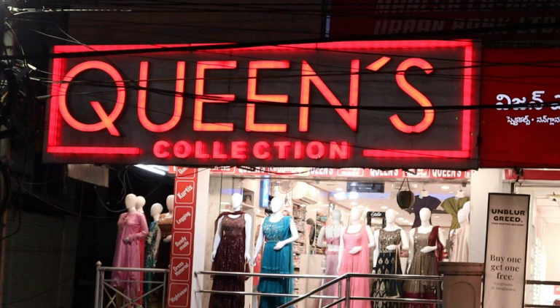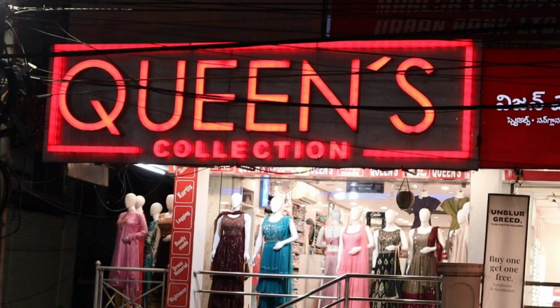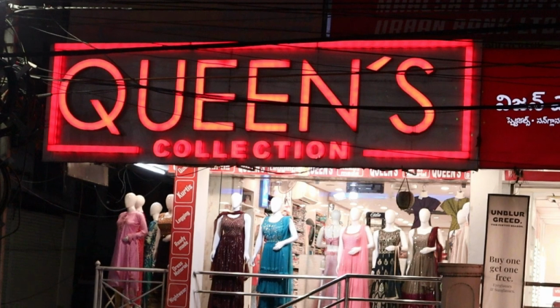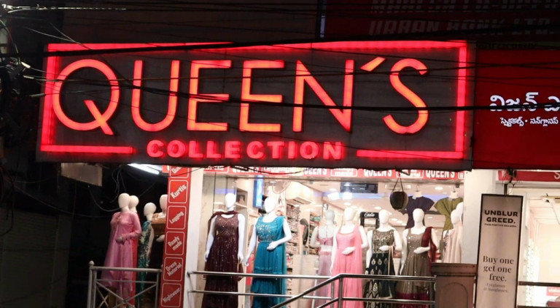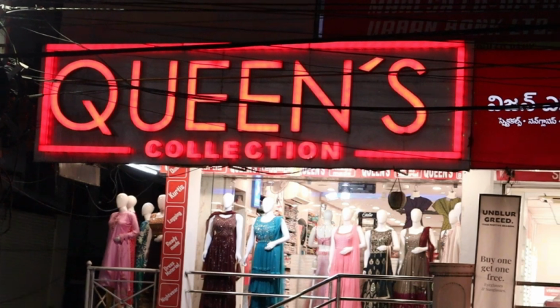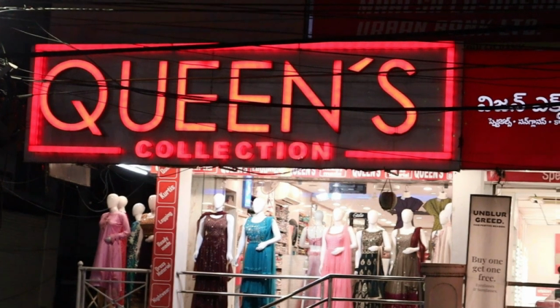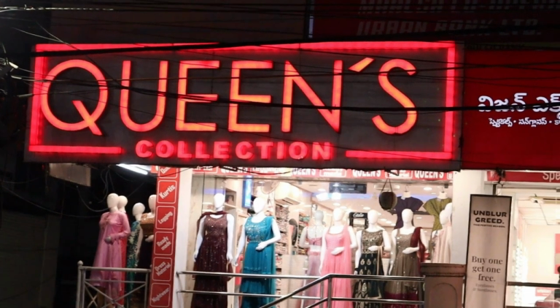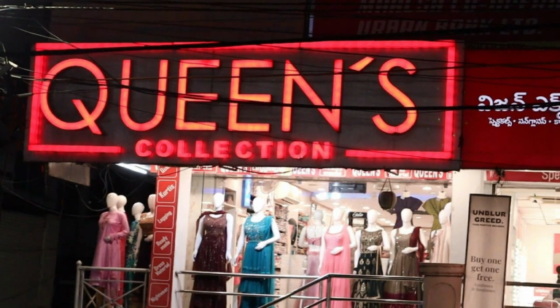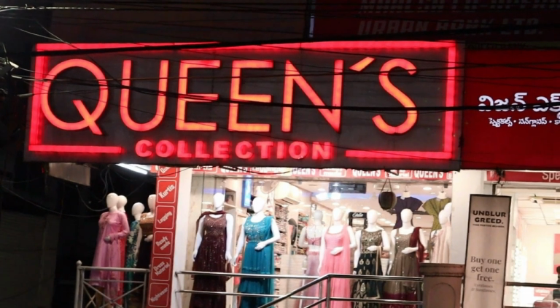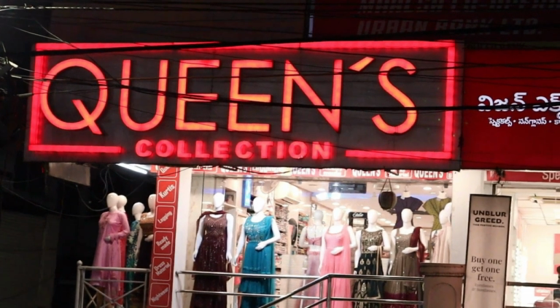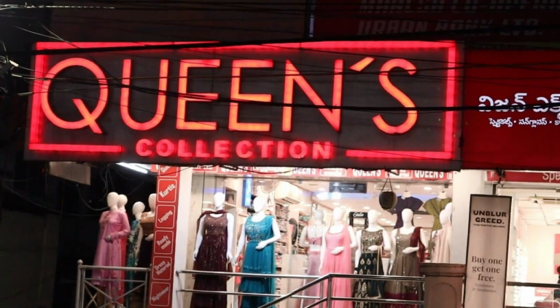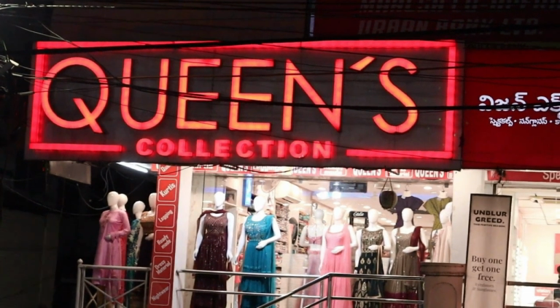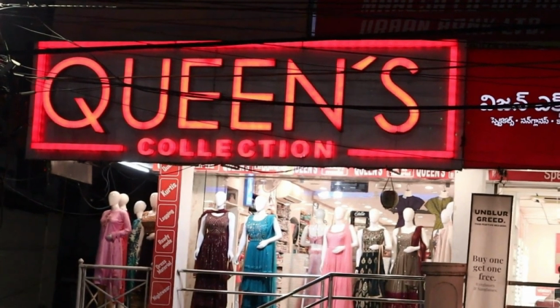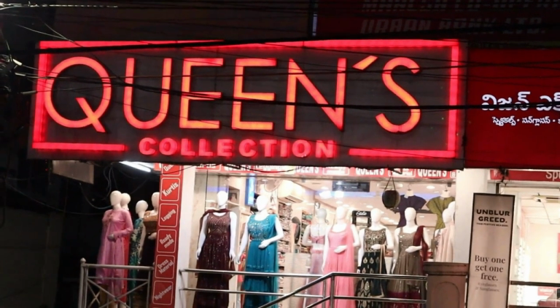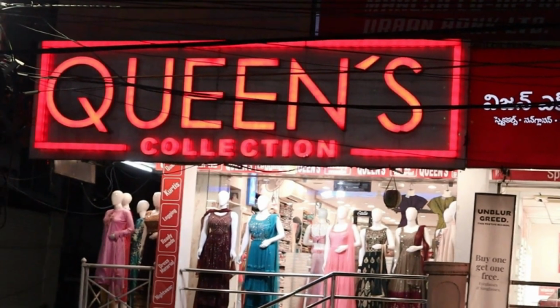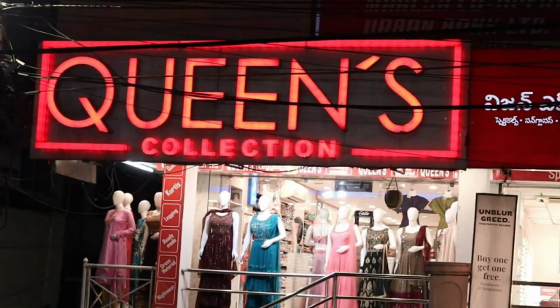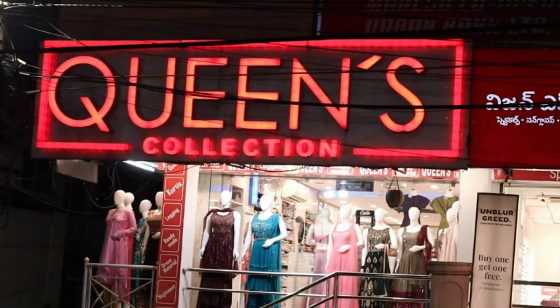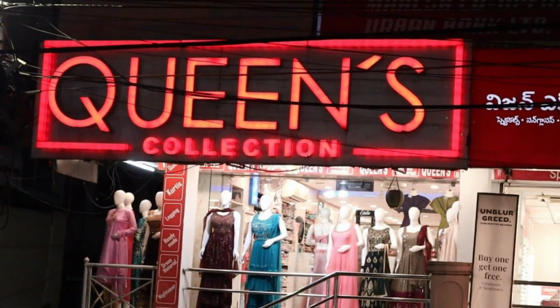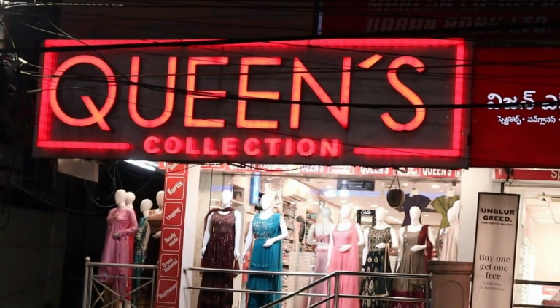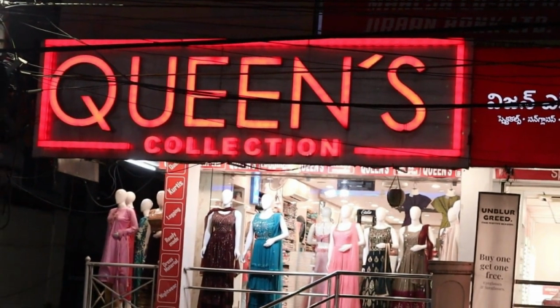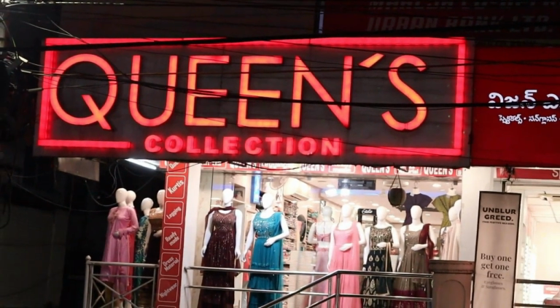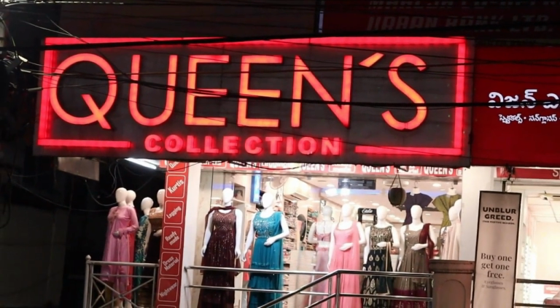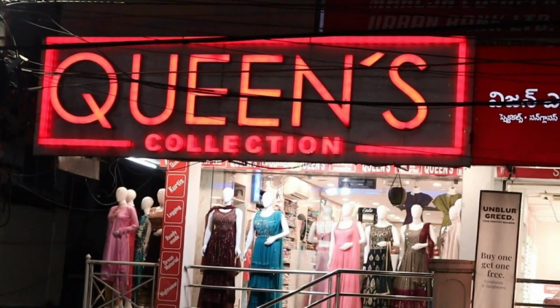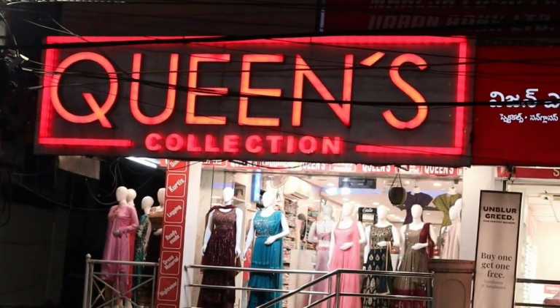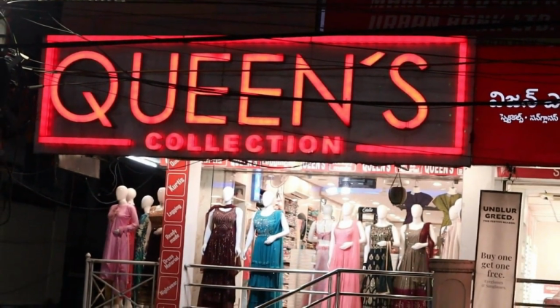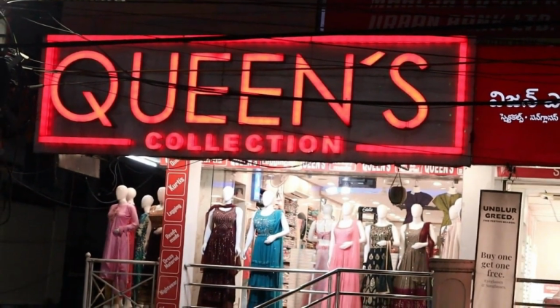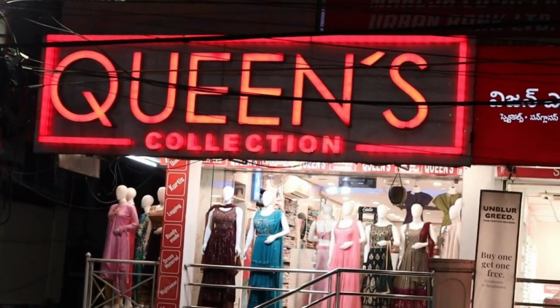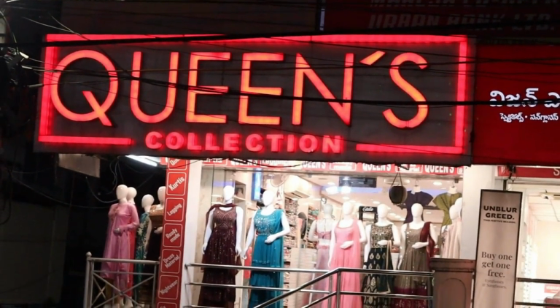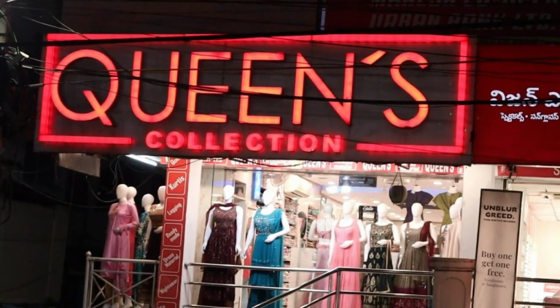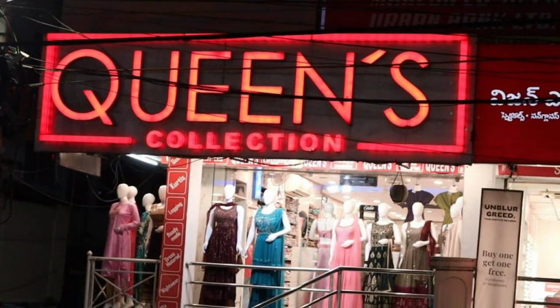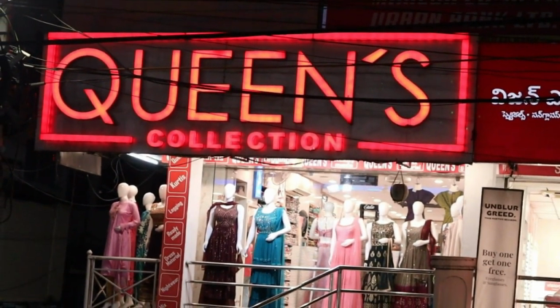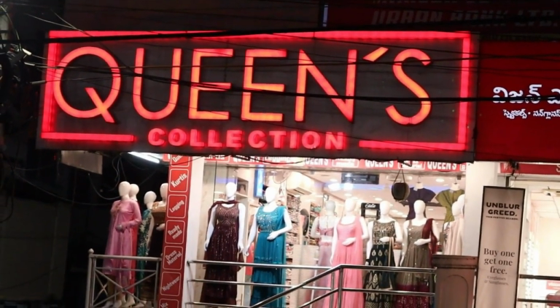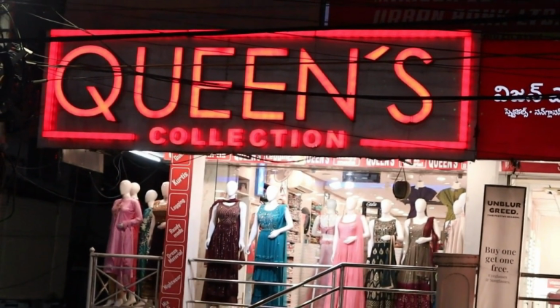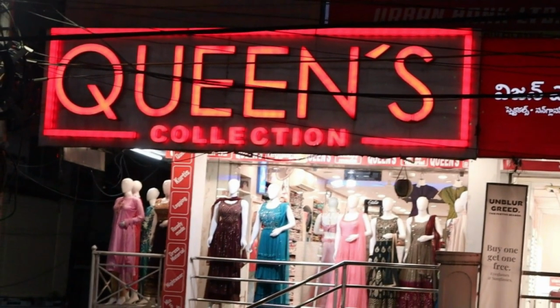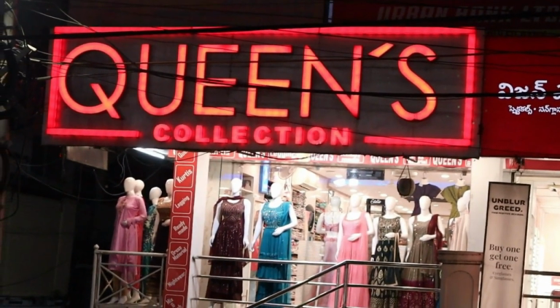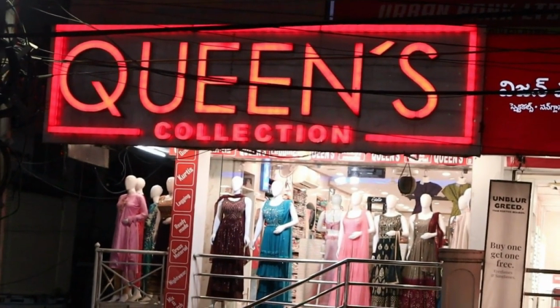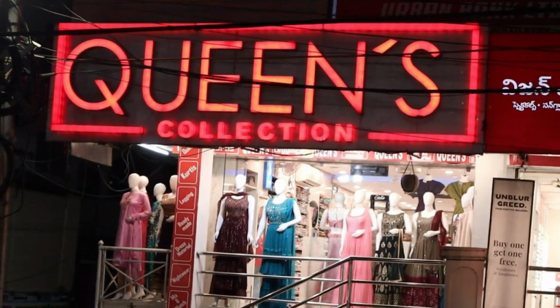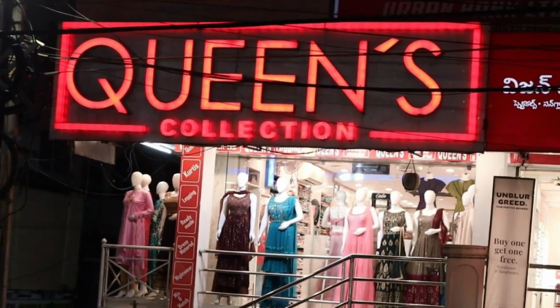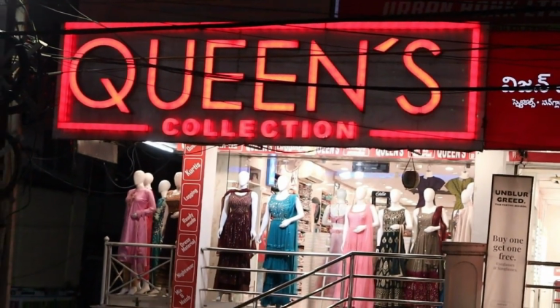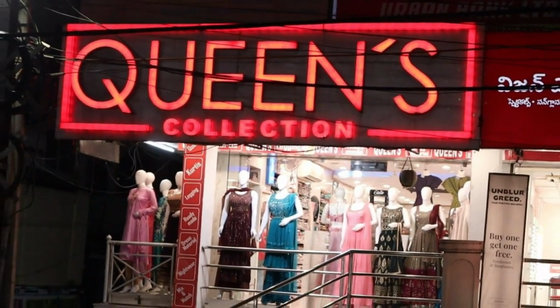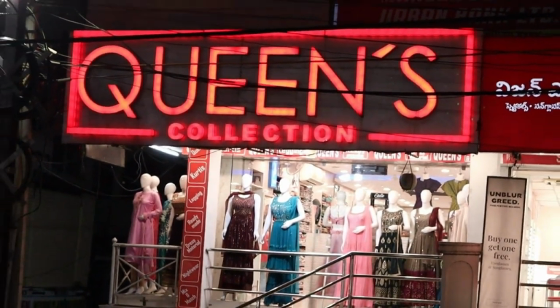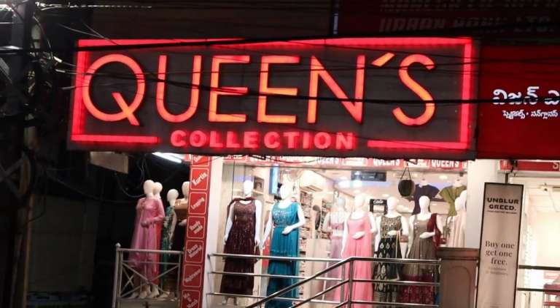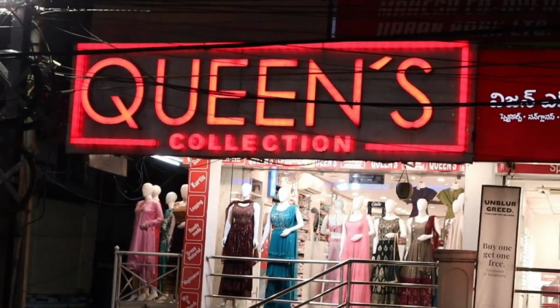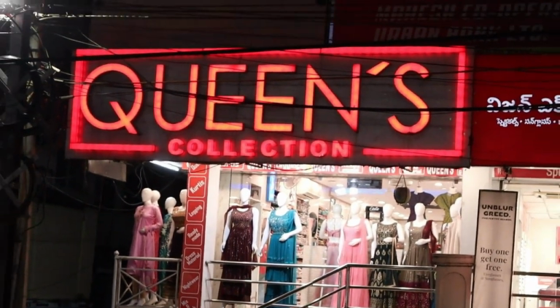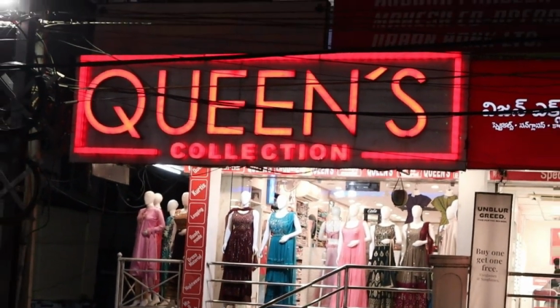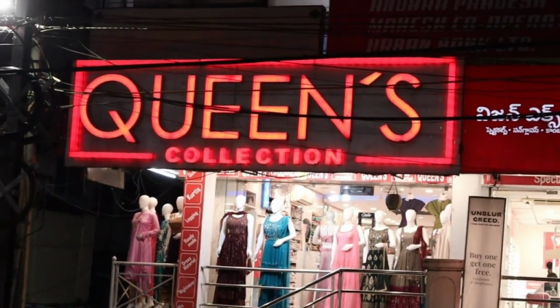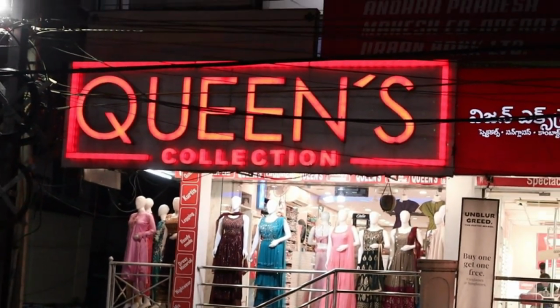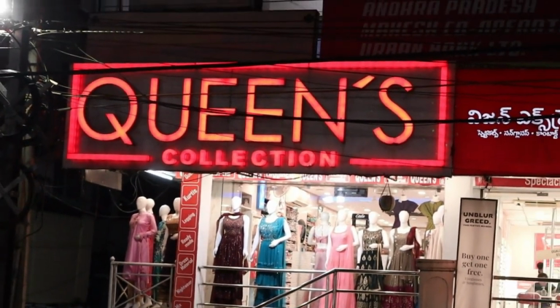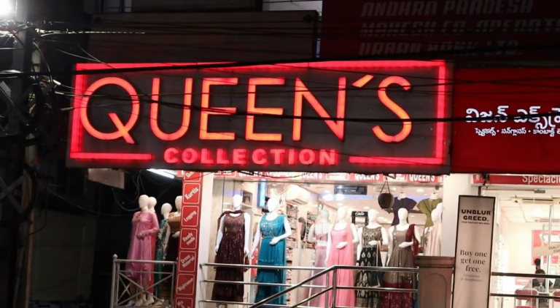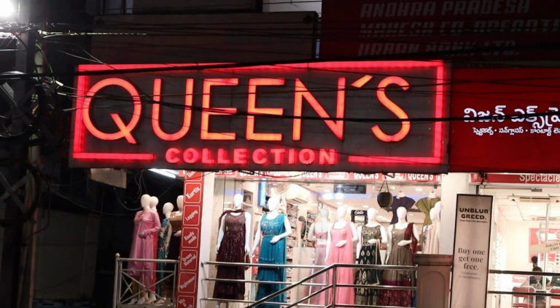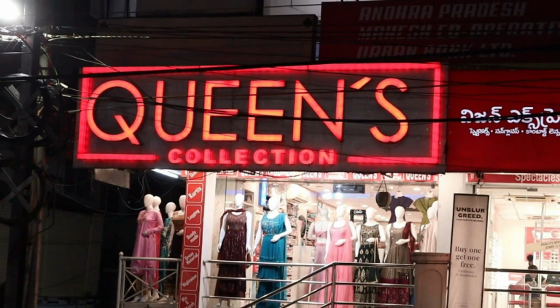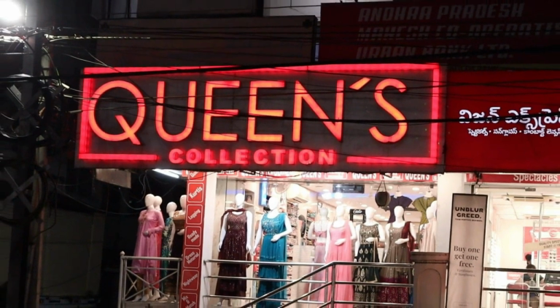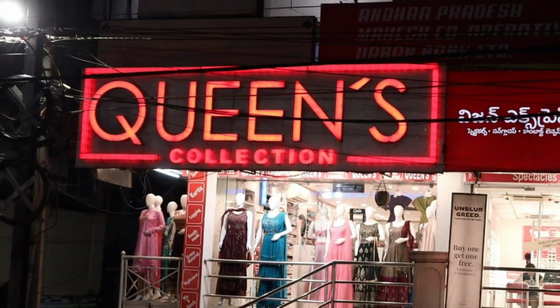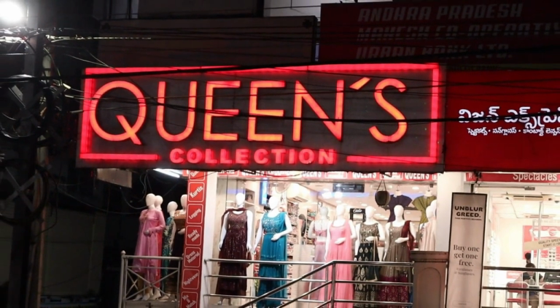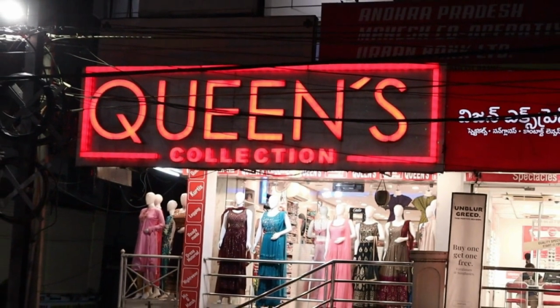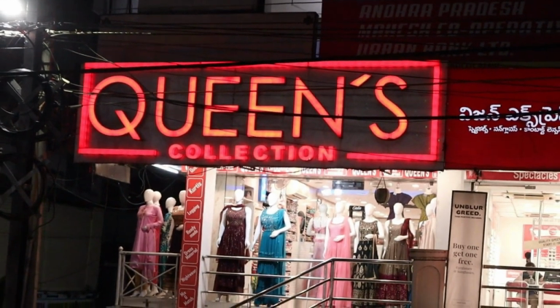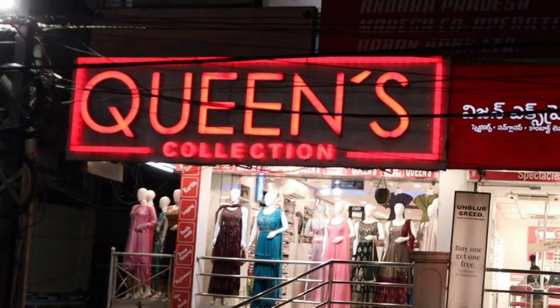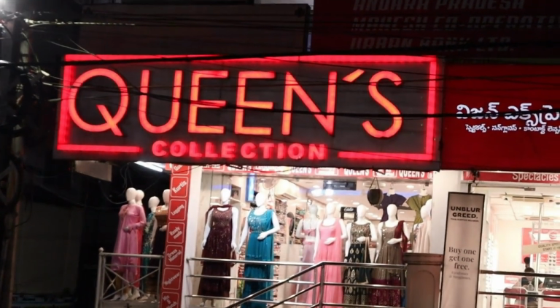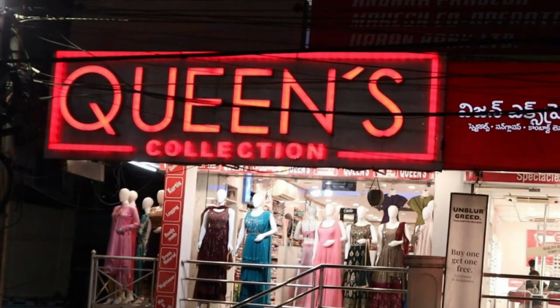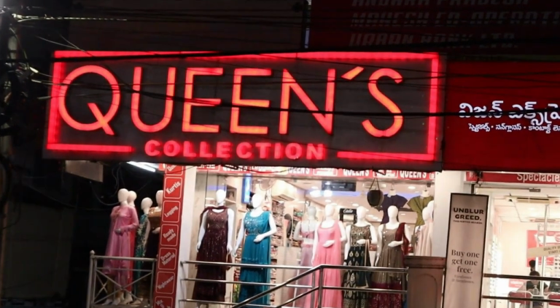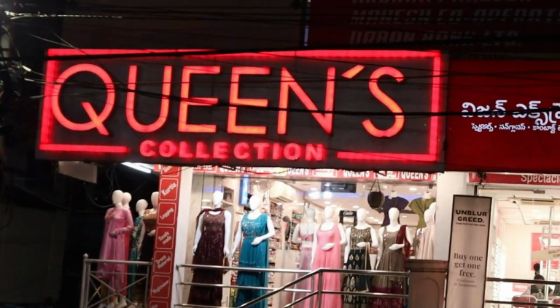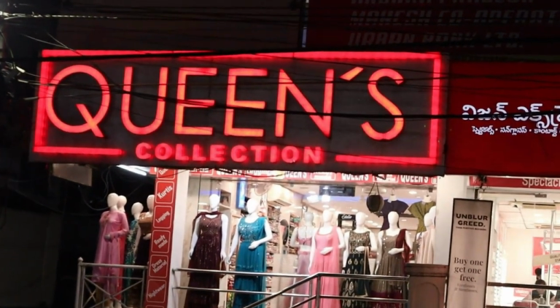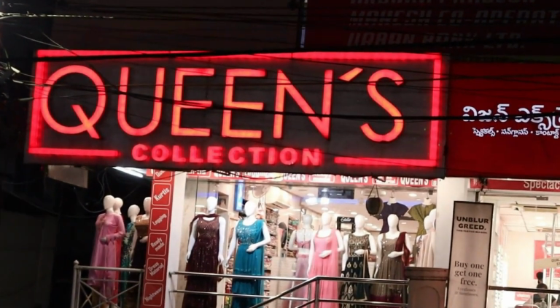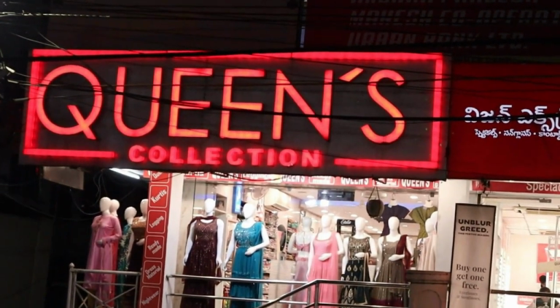Hi friends, welcome to Queen's Collection, my fashion destination. Welcome to Queen's team, and thank you so much for your support.